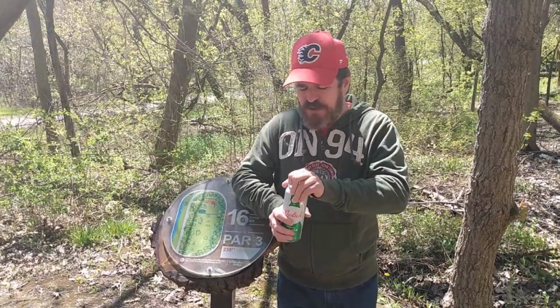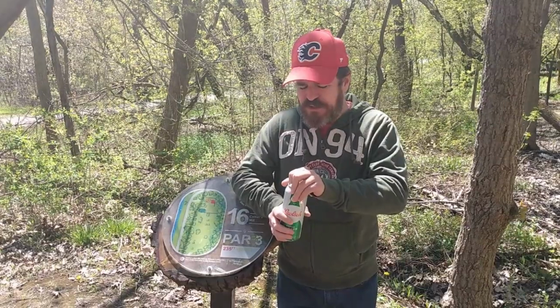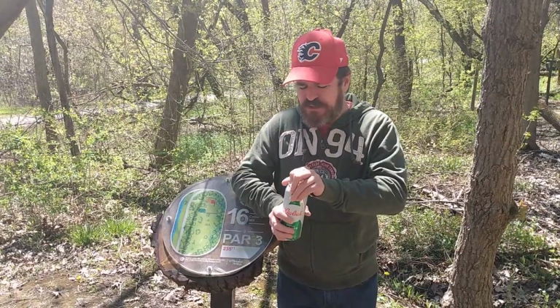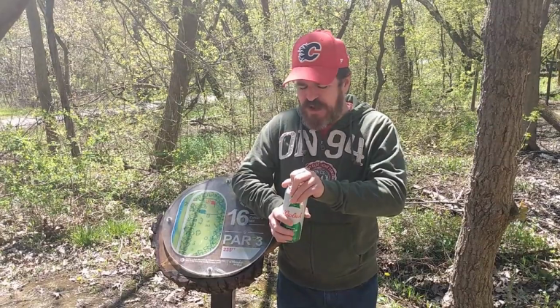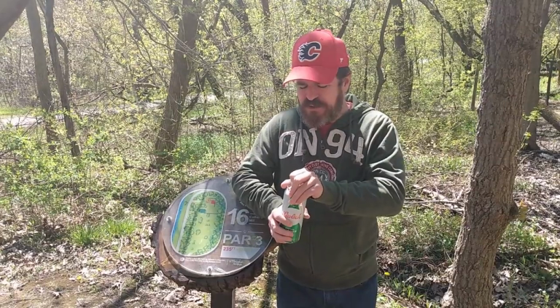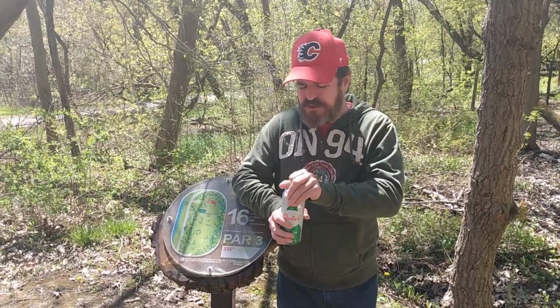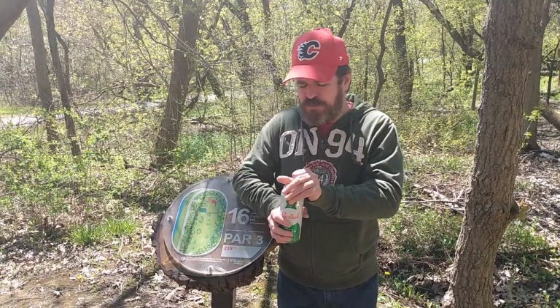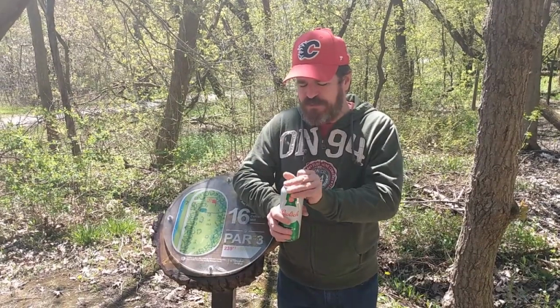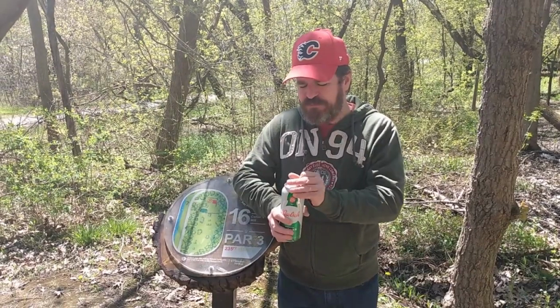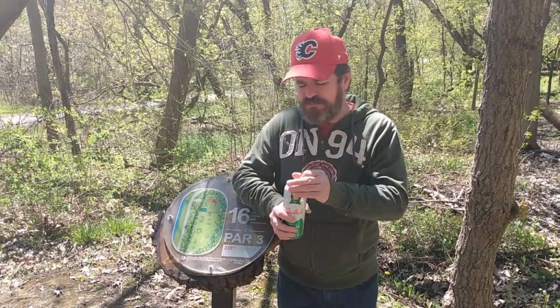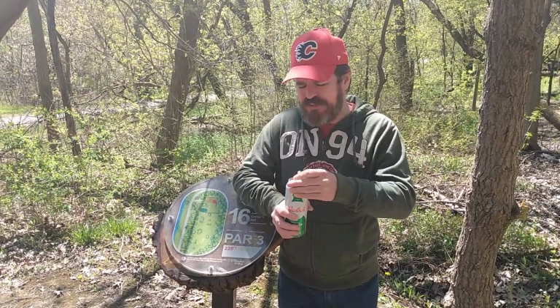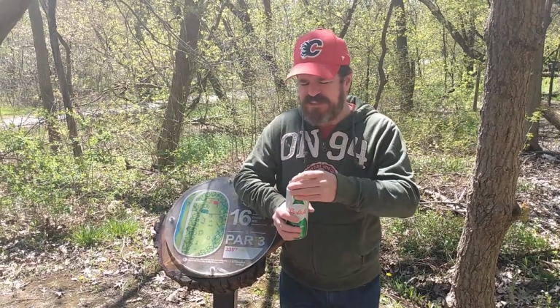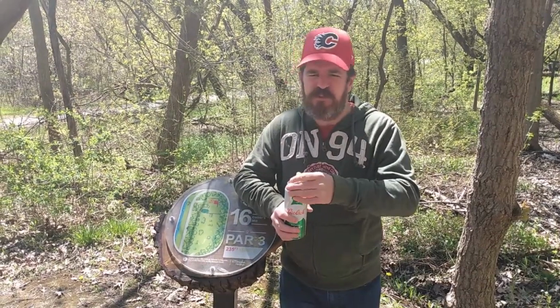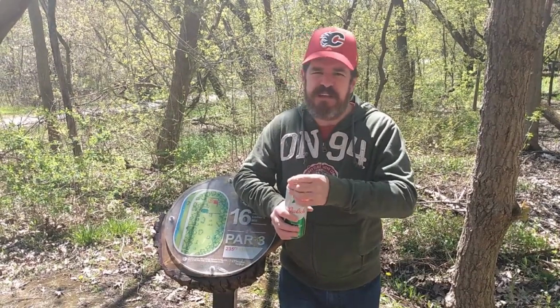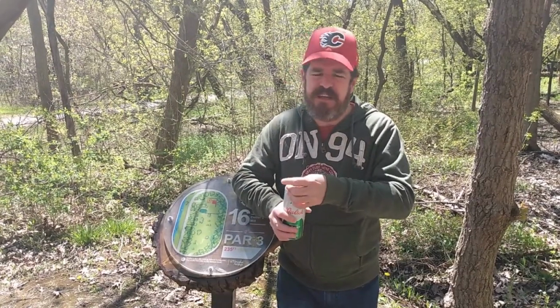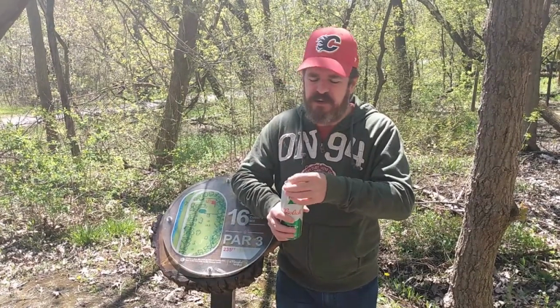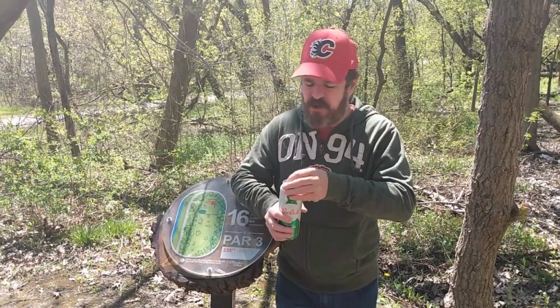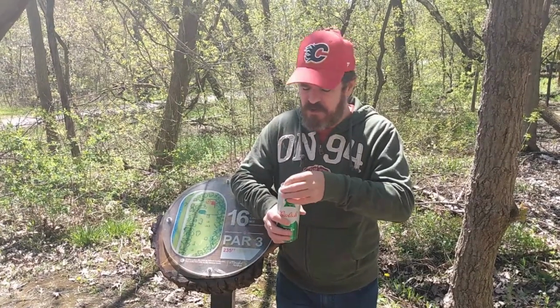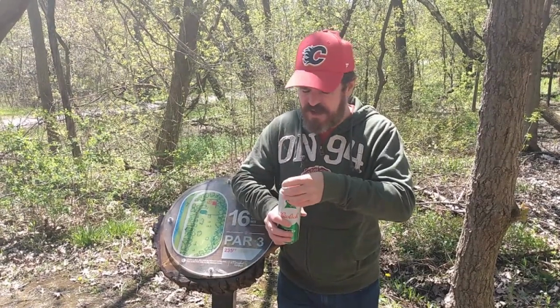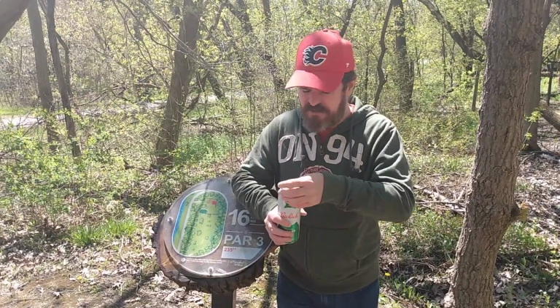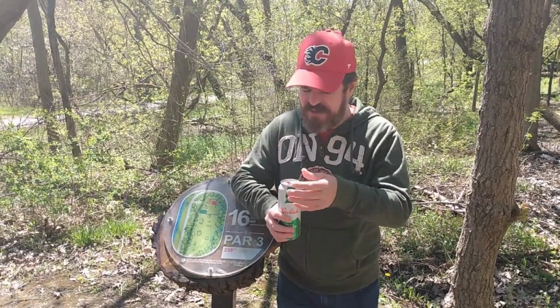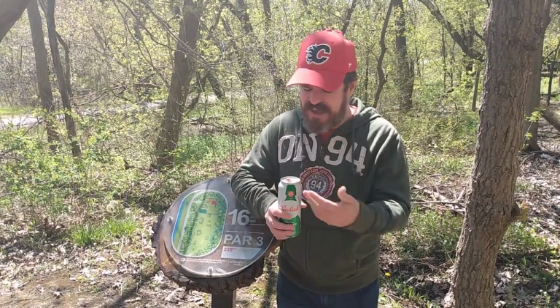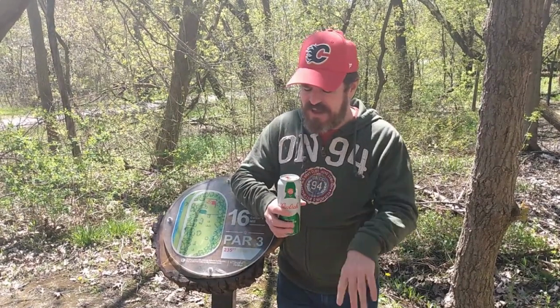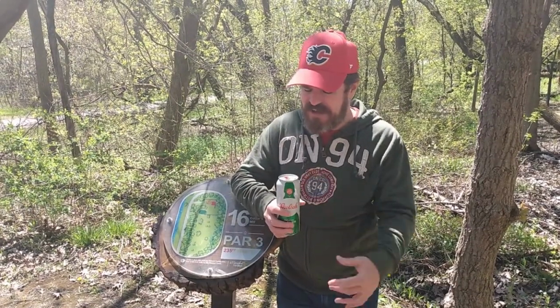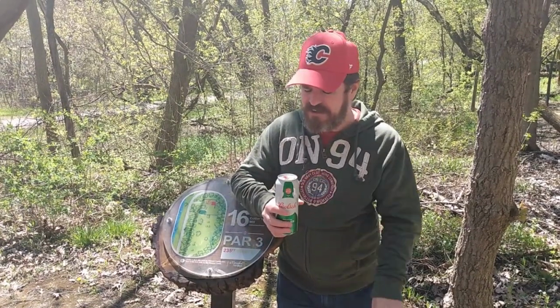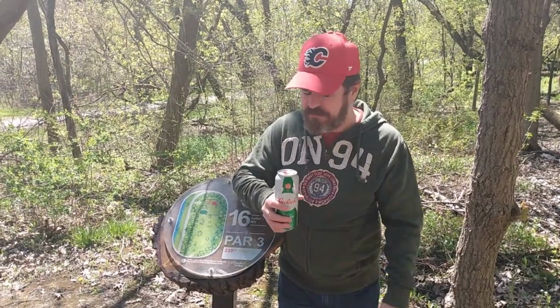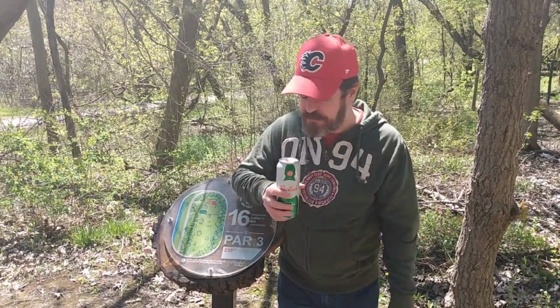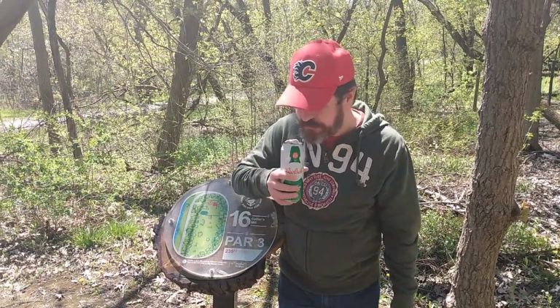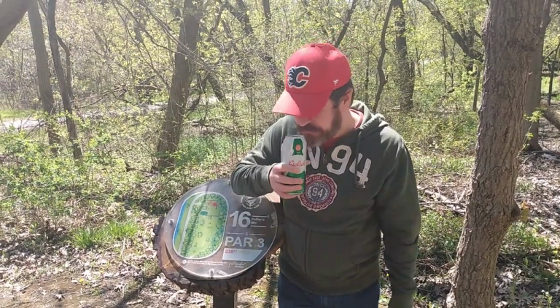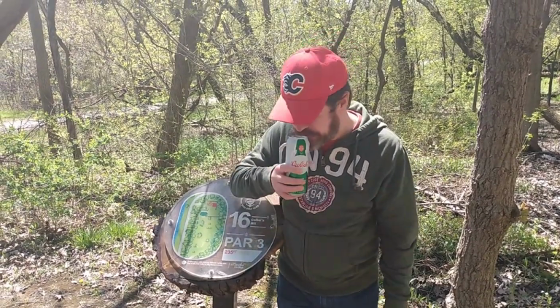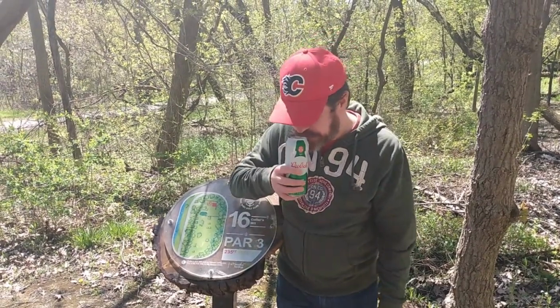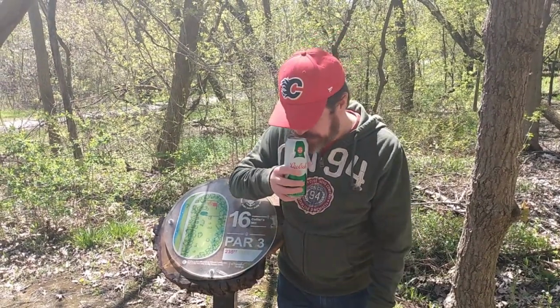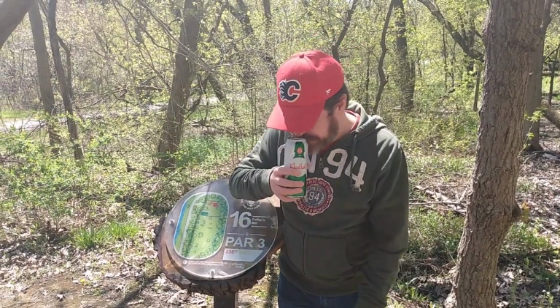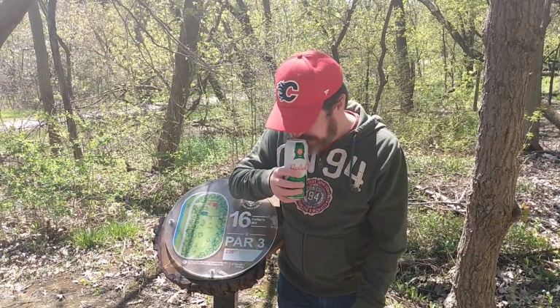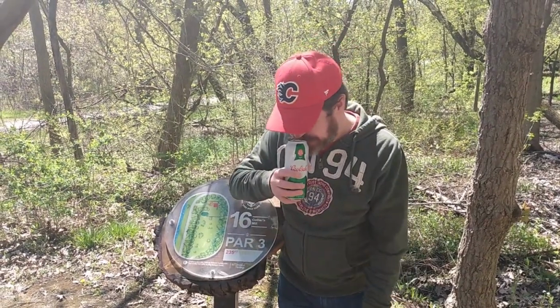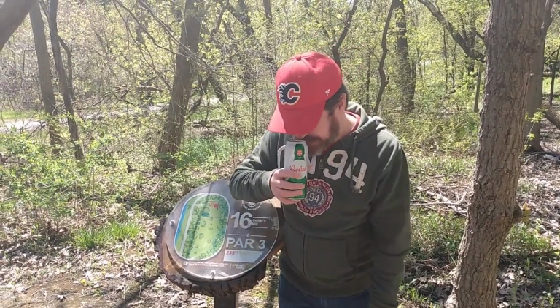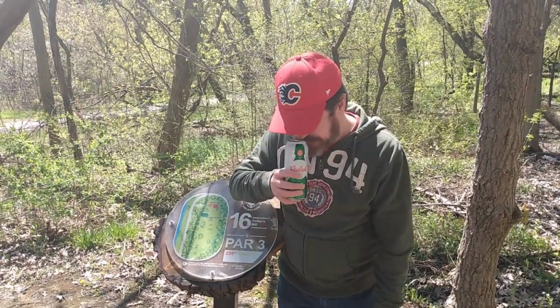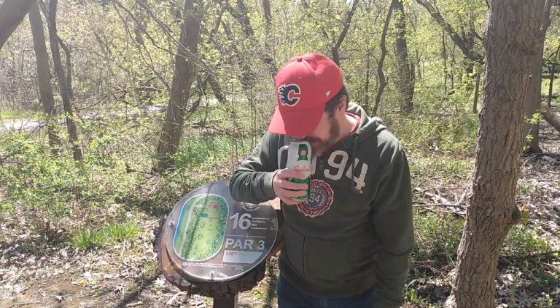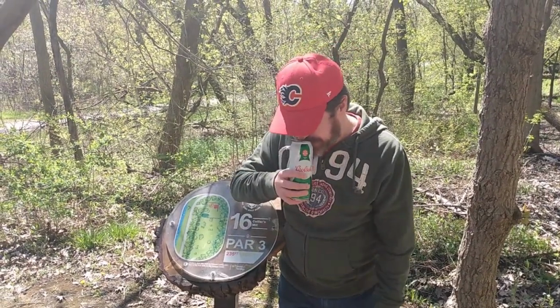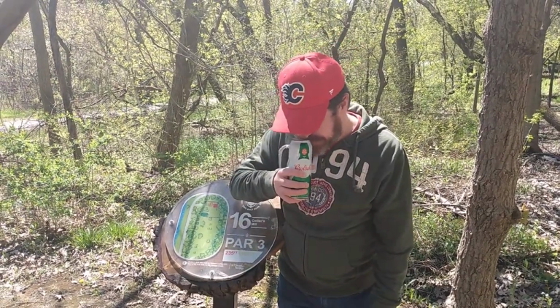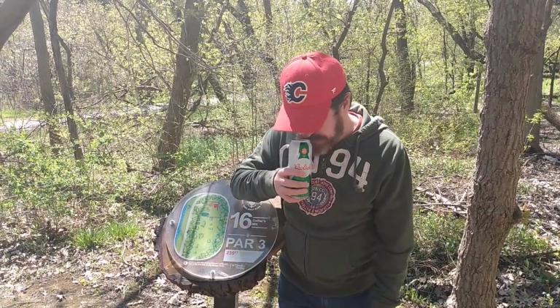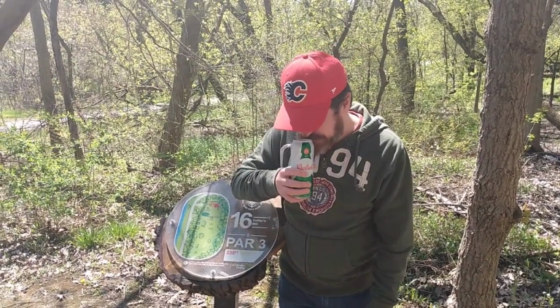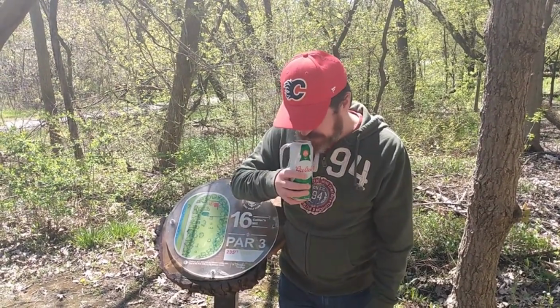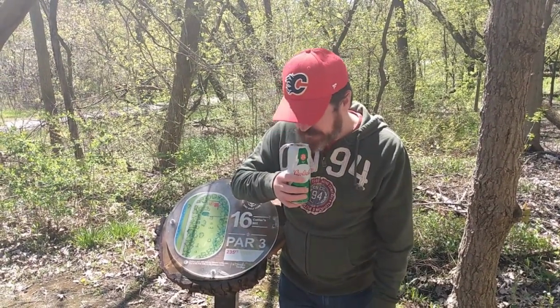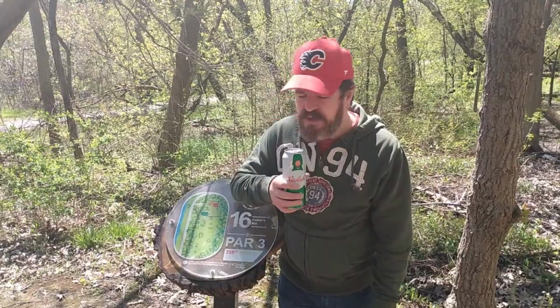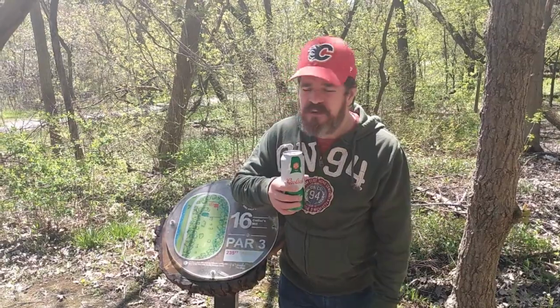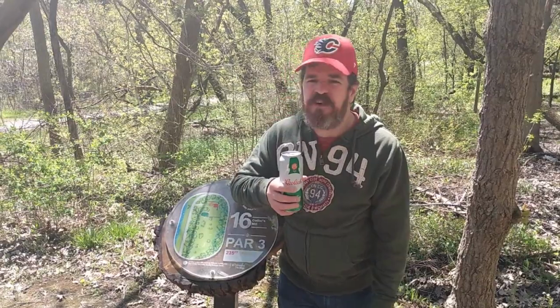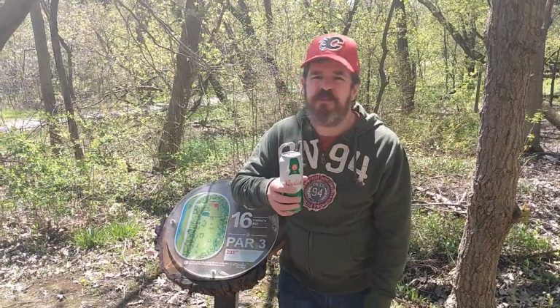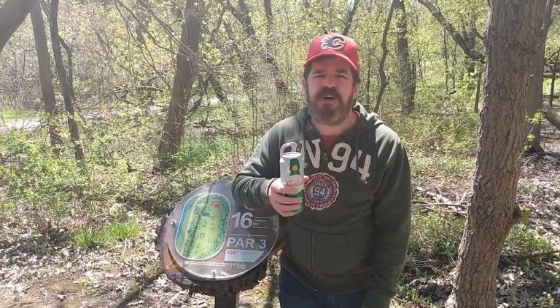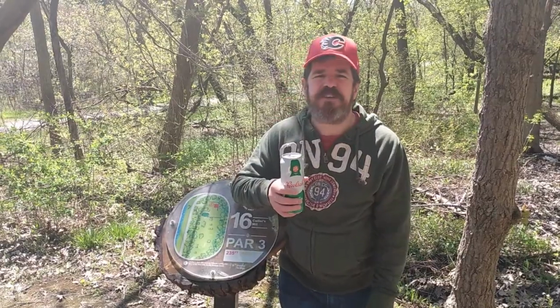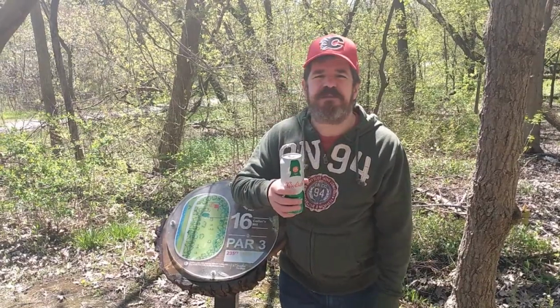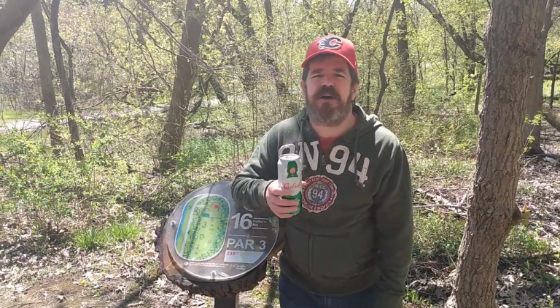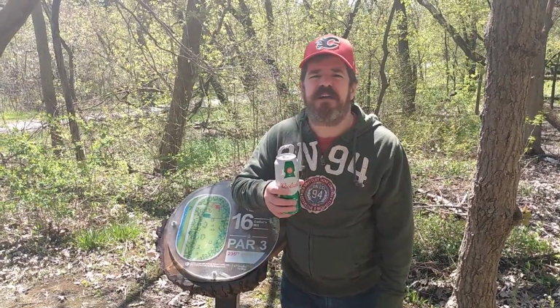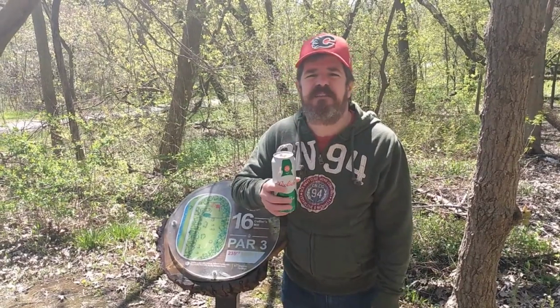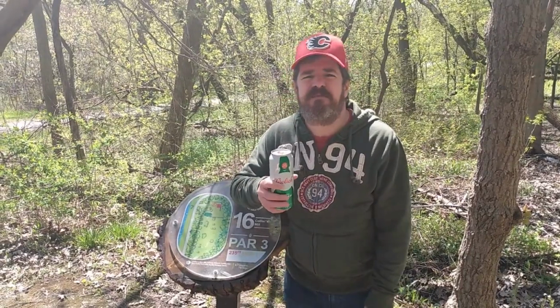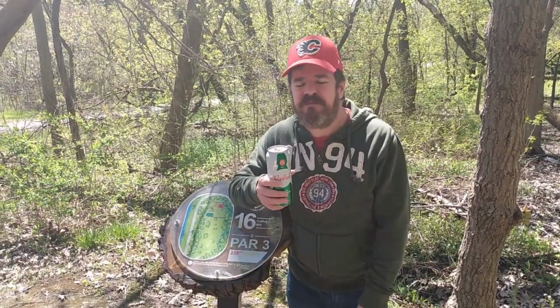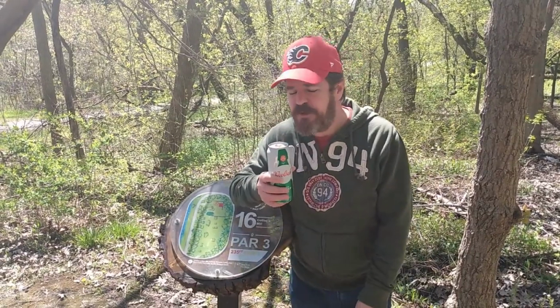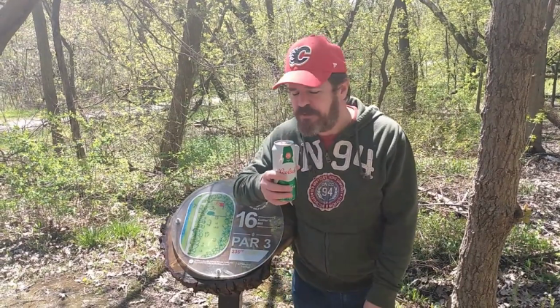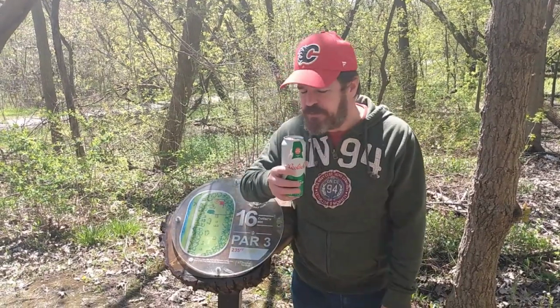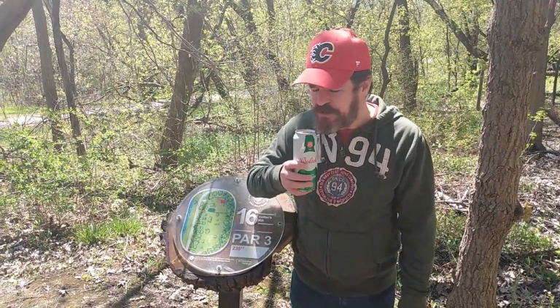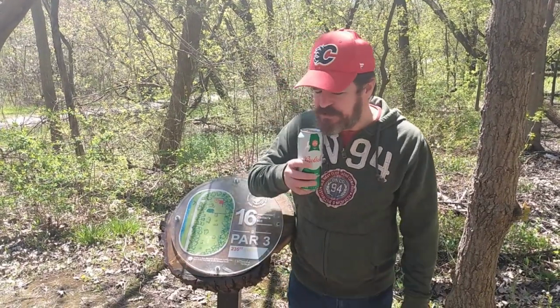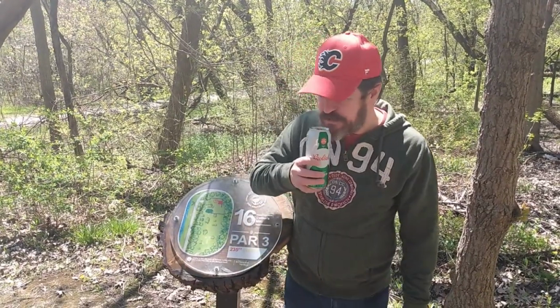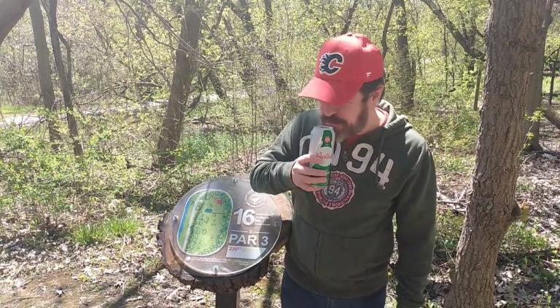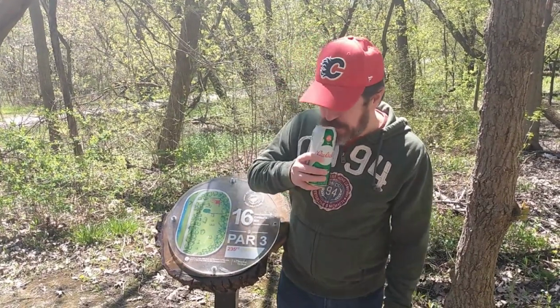Let's crack this open and see if we can get a nose off the can. Very malty smelling — typical Pilsner smells.